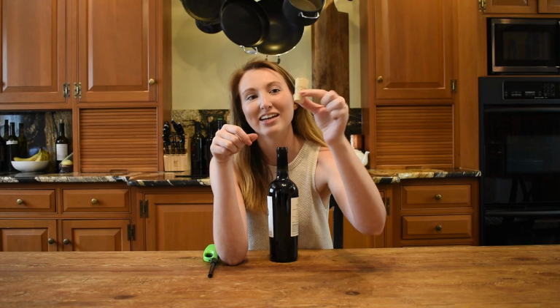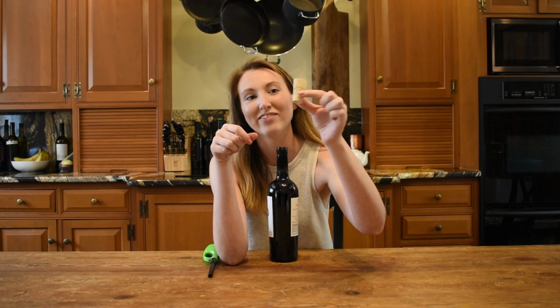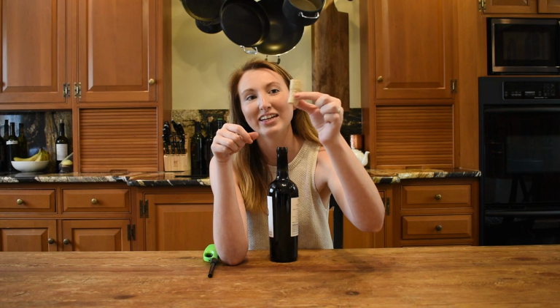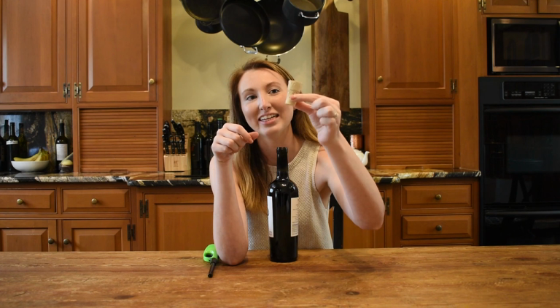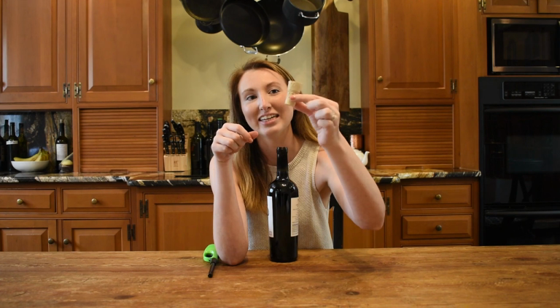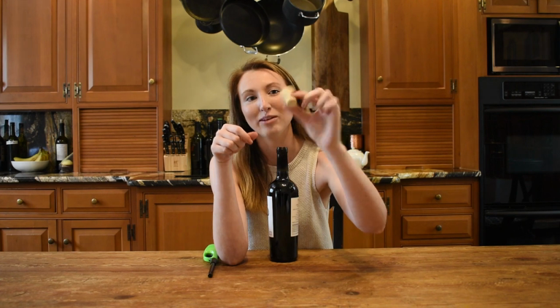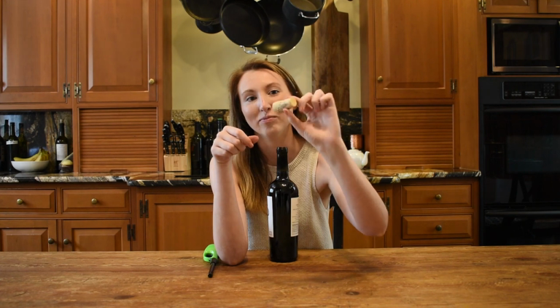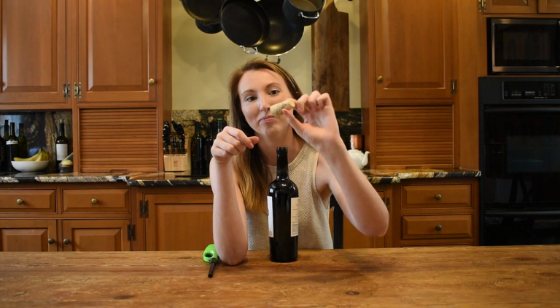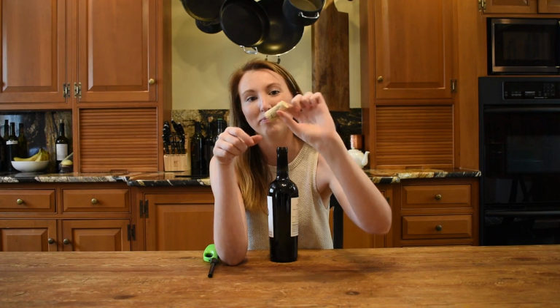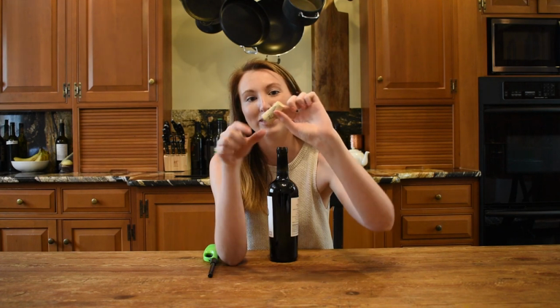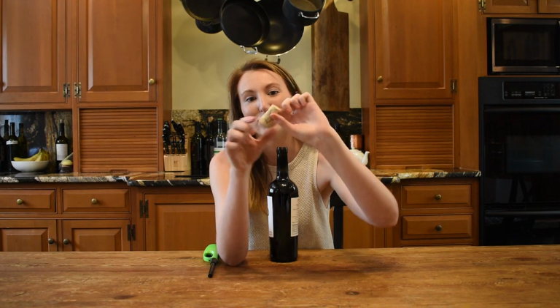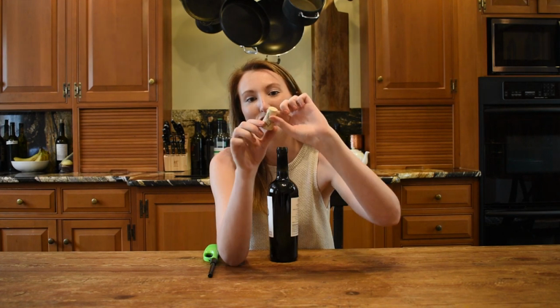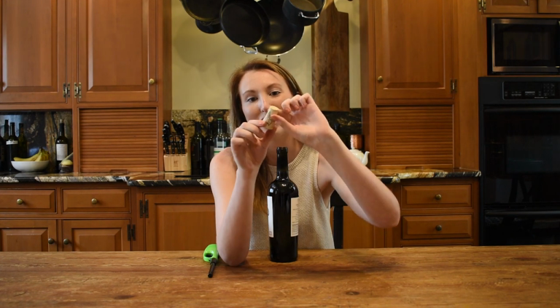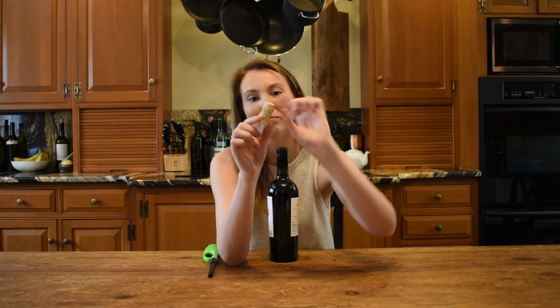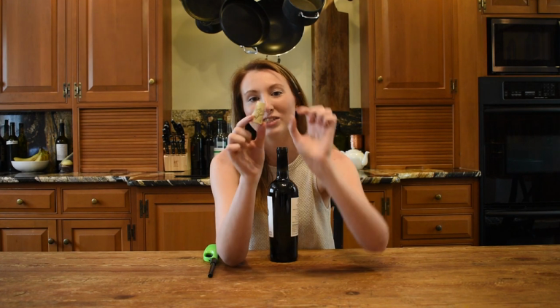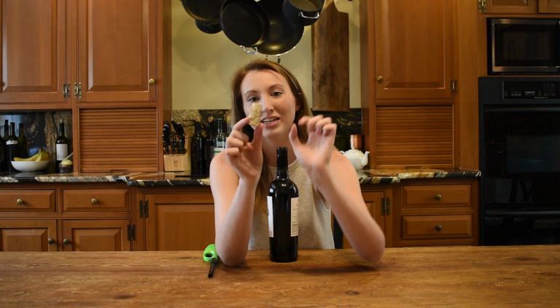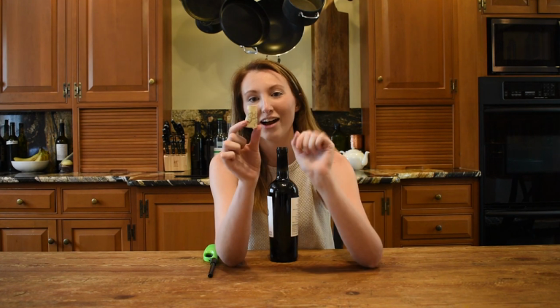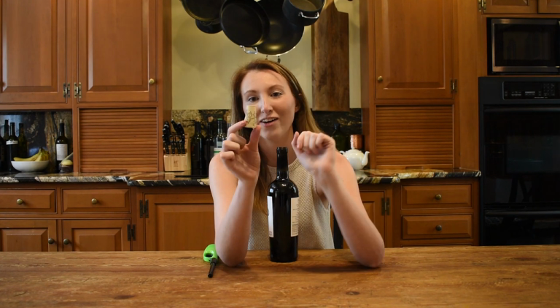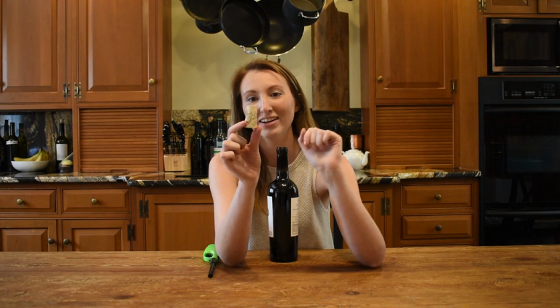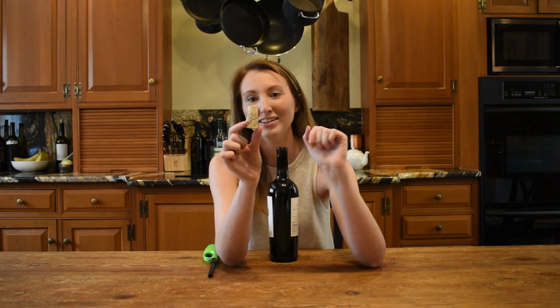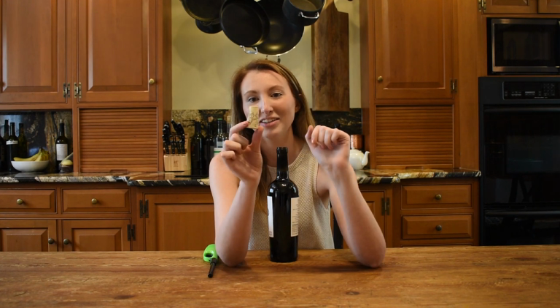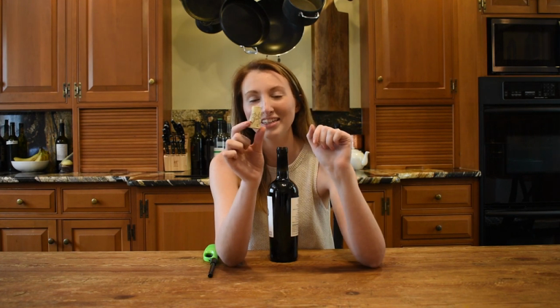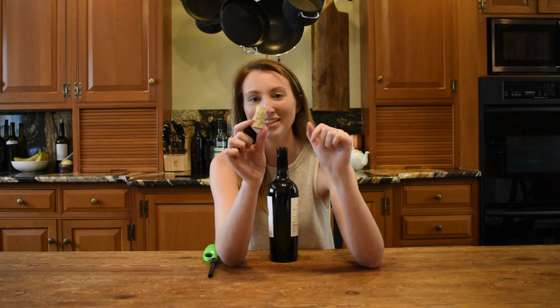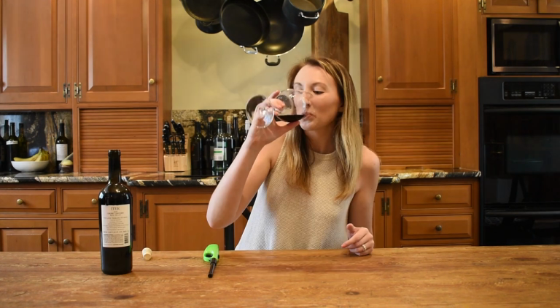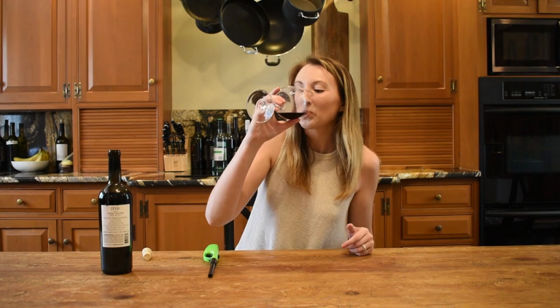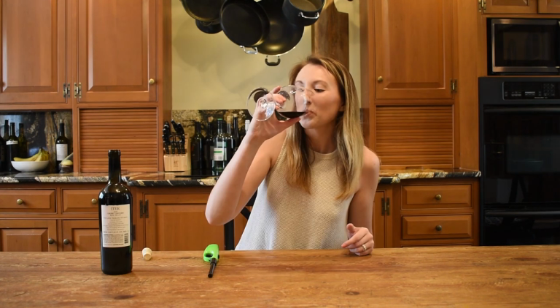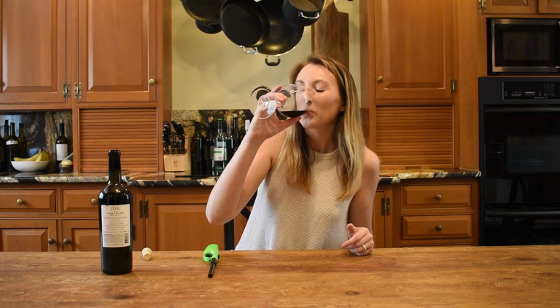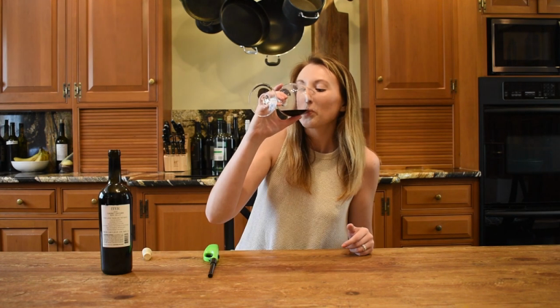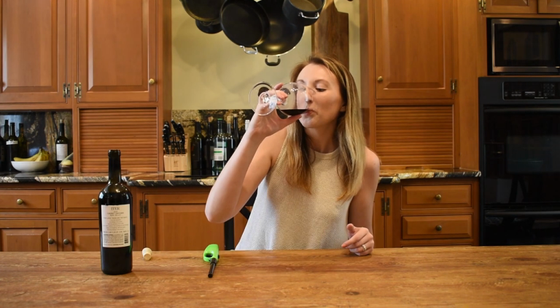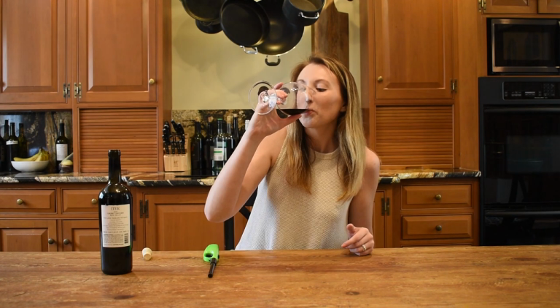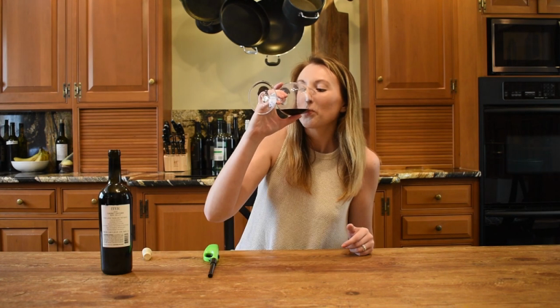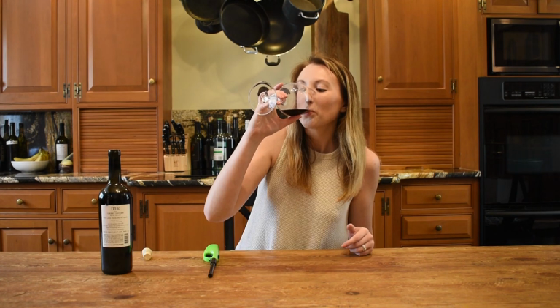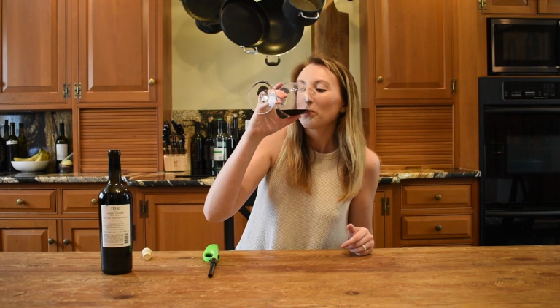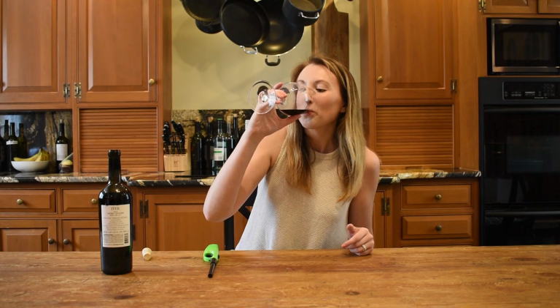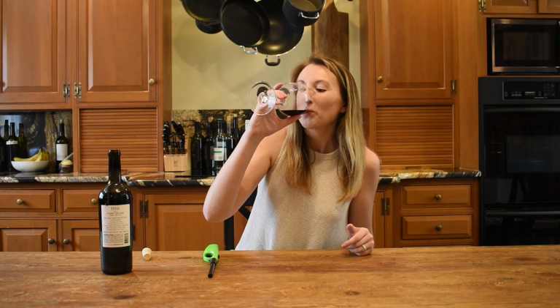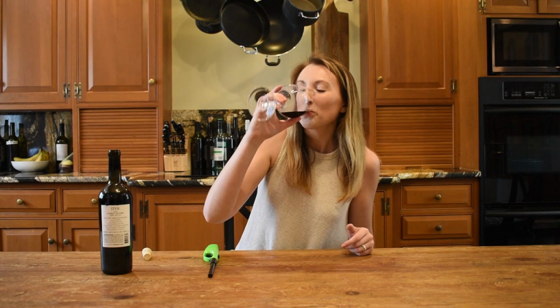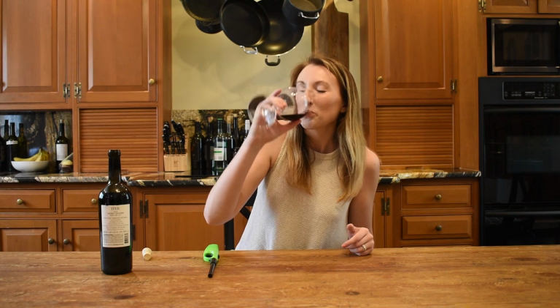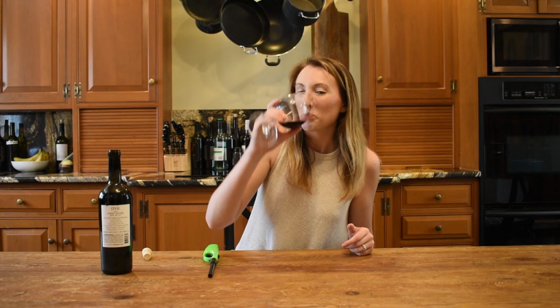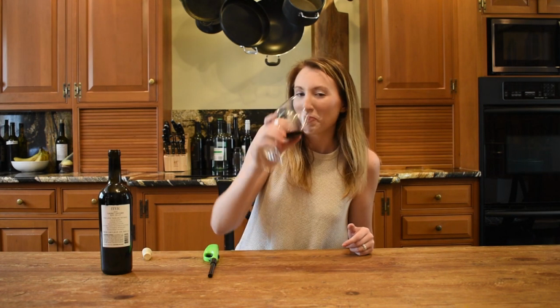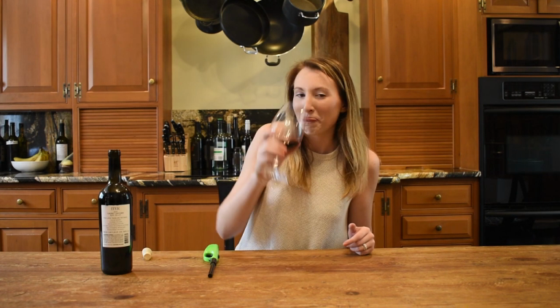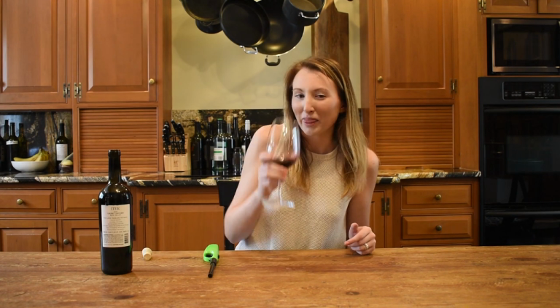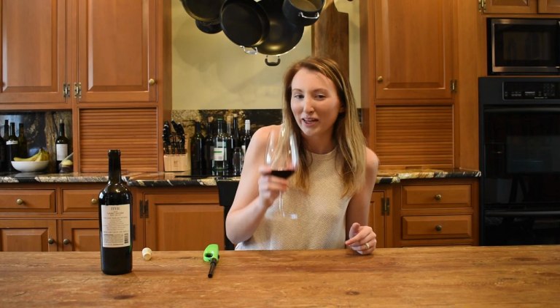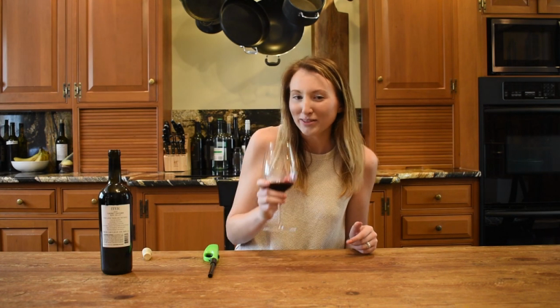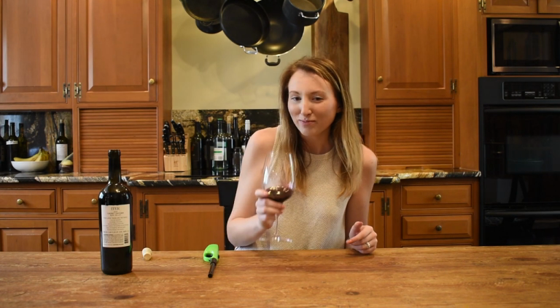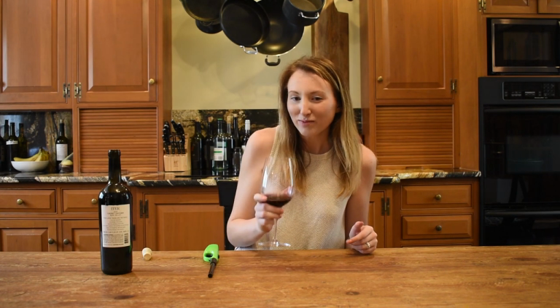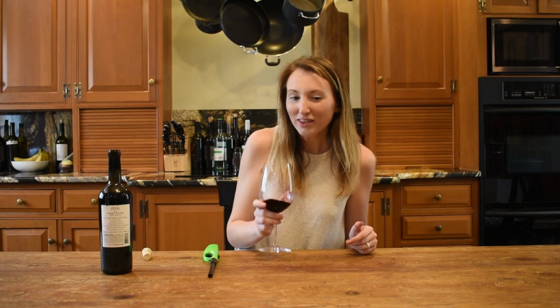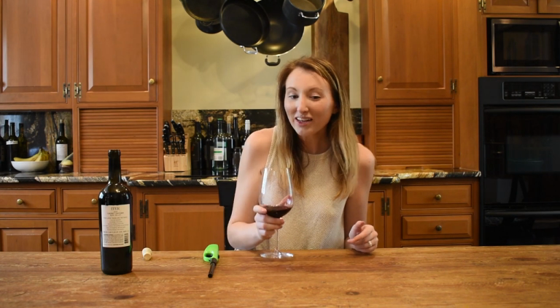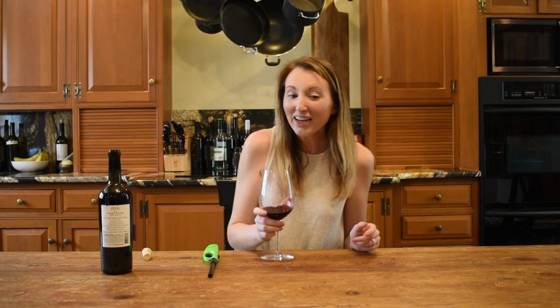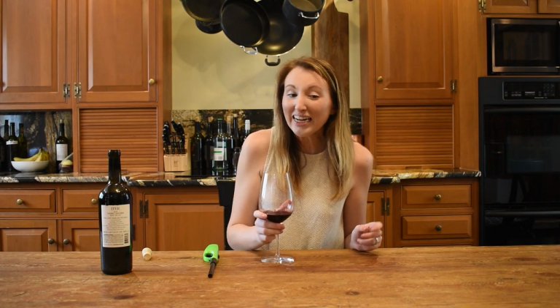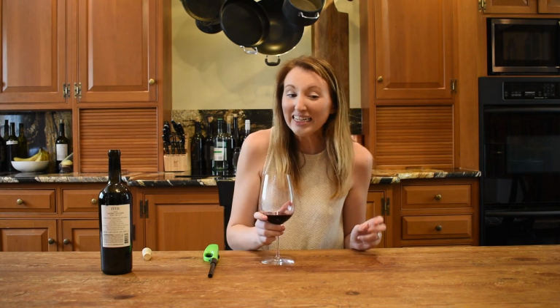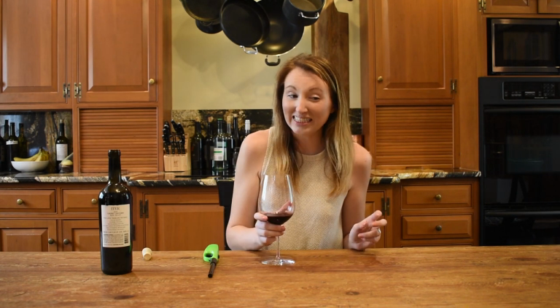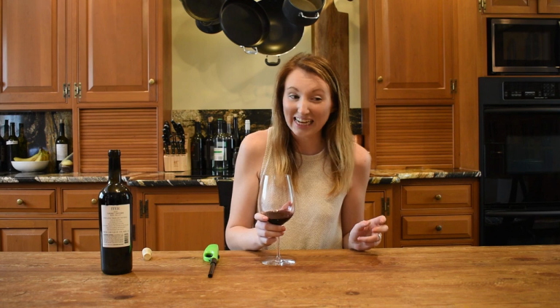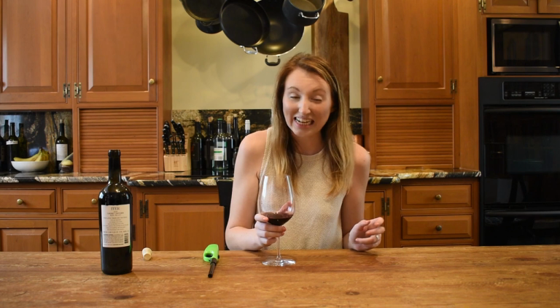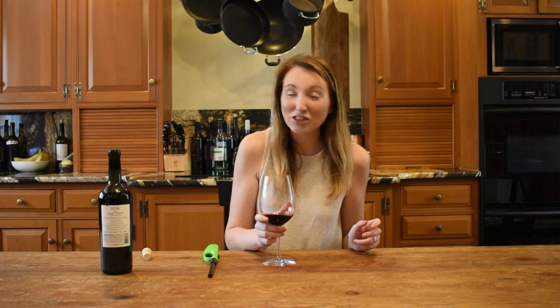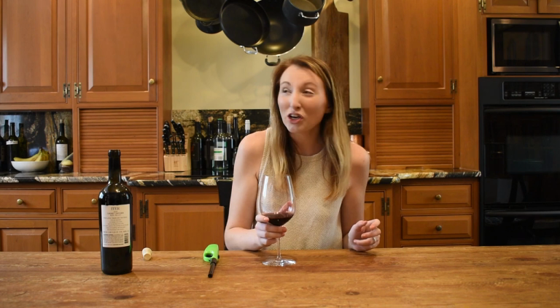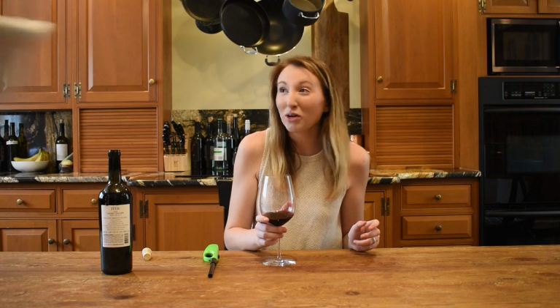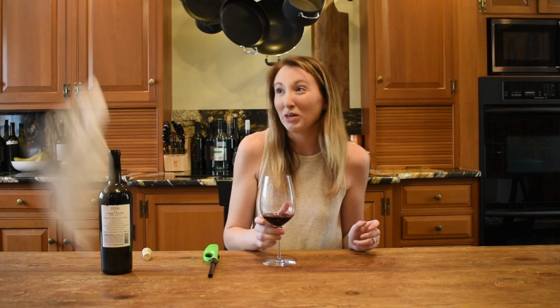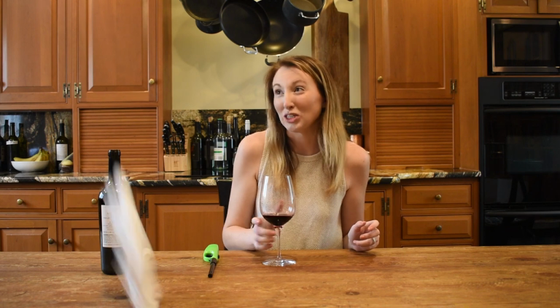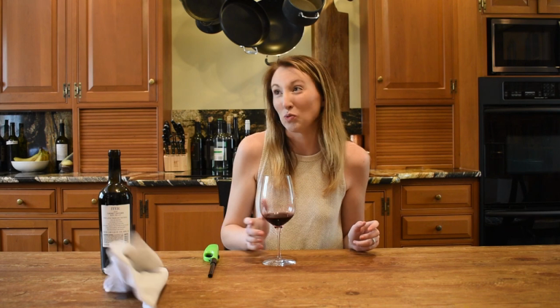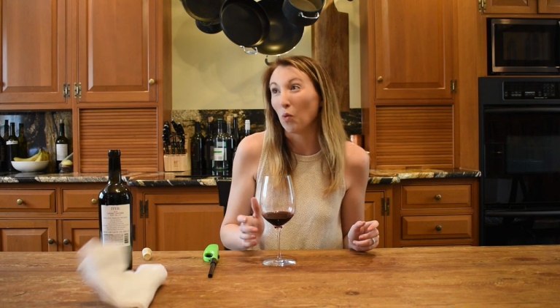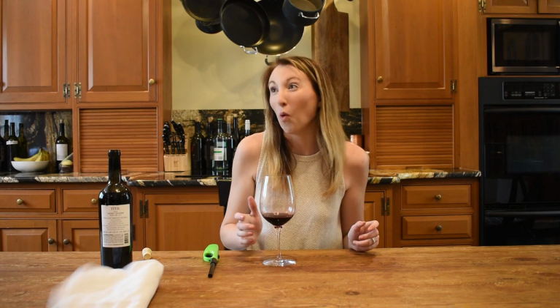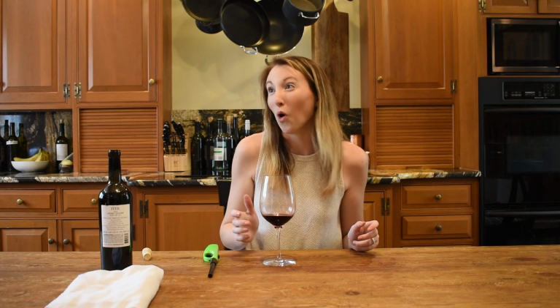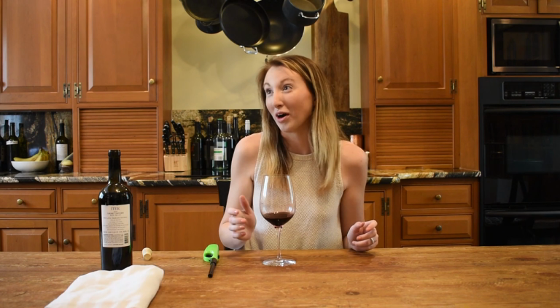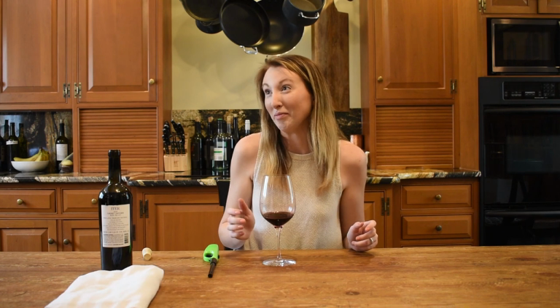She's definitely misshapen now. It tastes good, but it's warm.